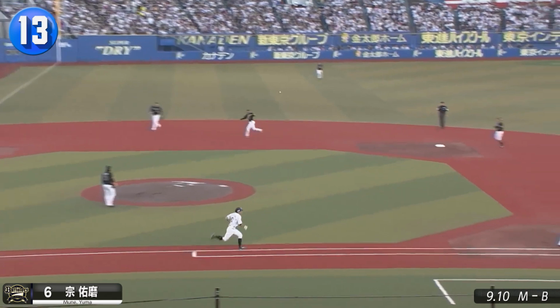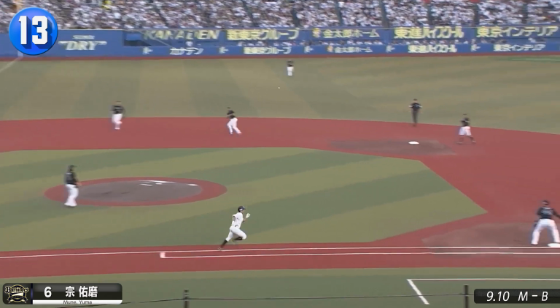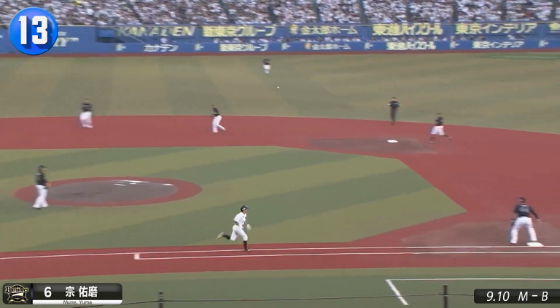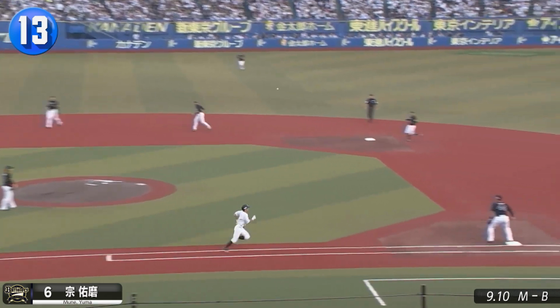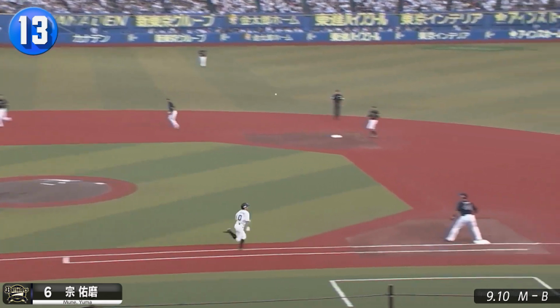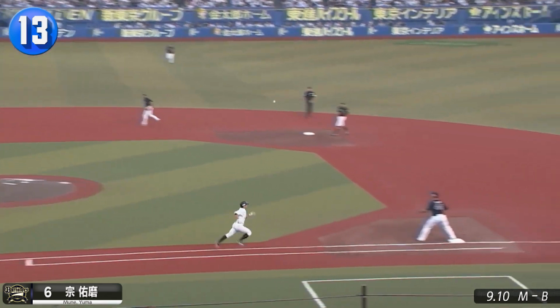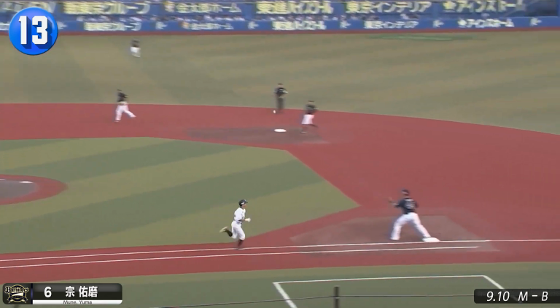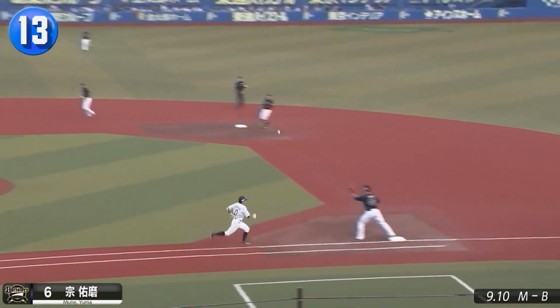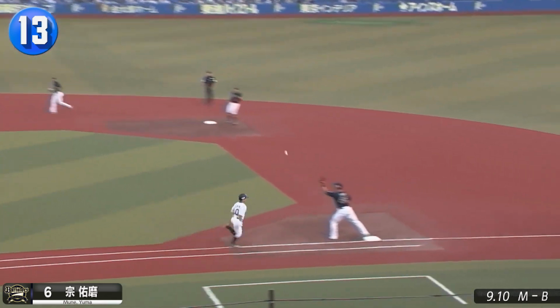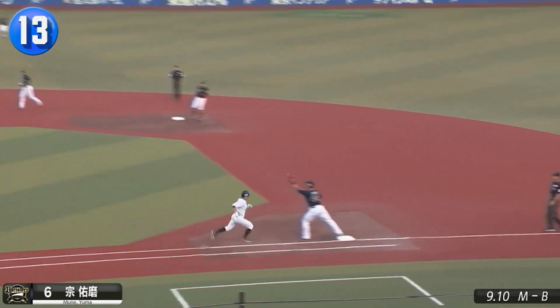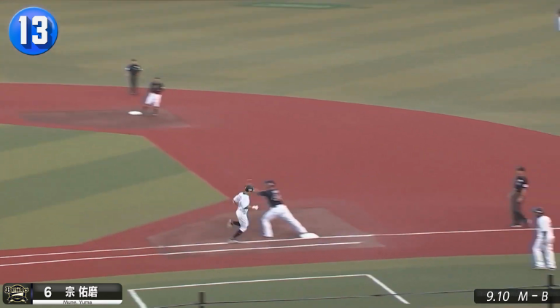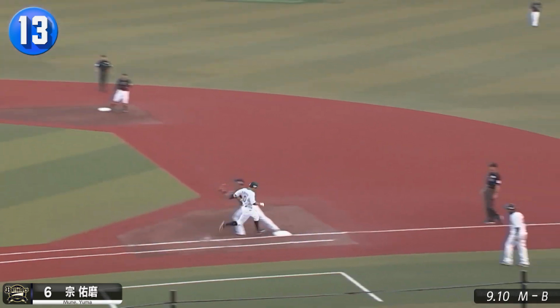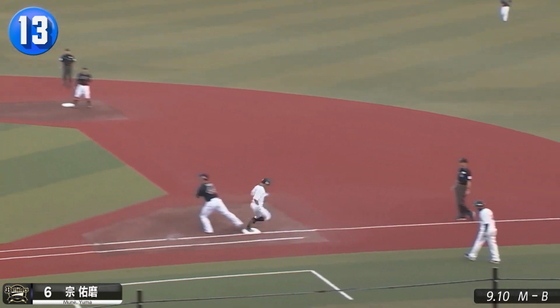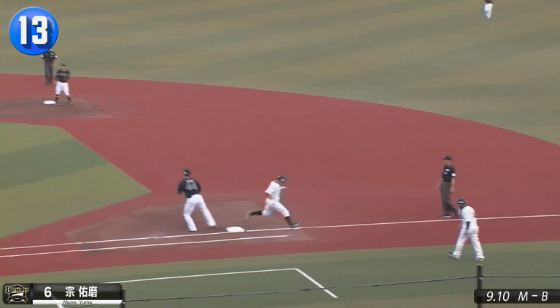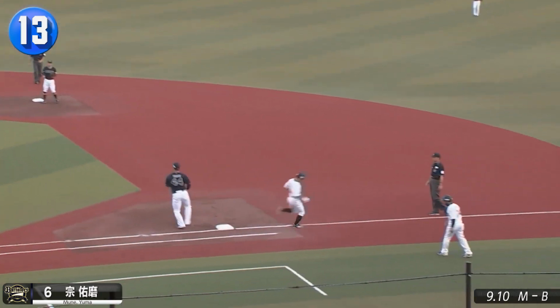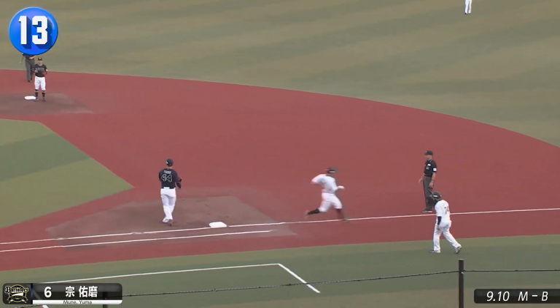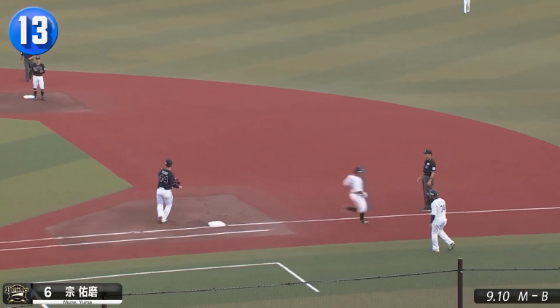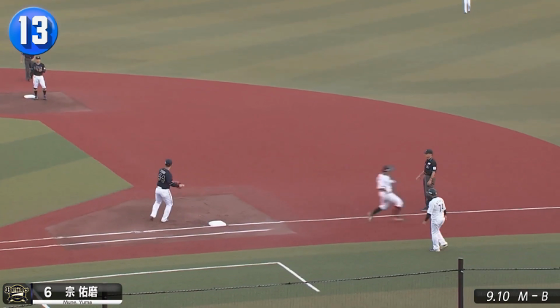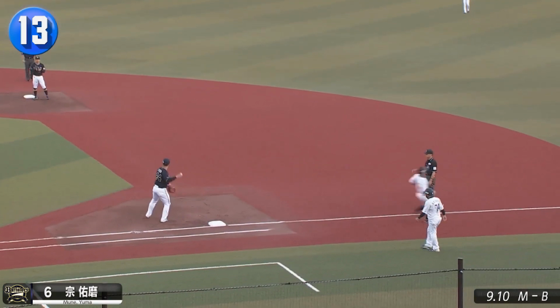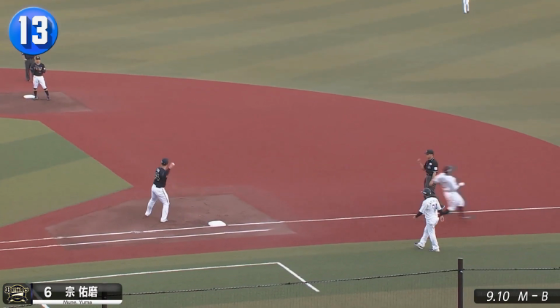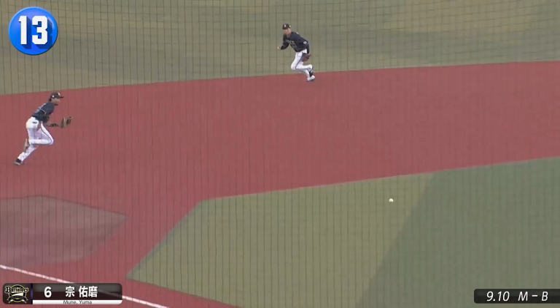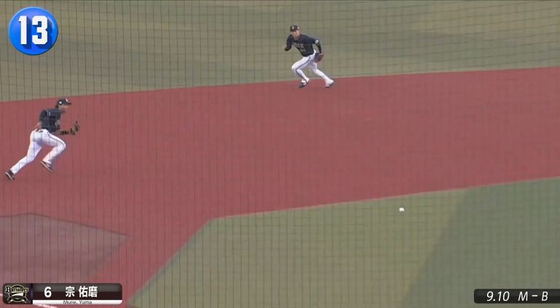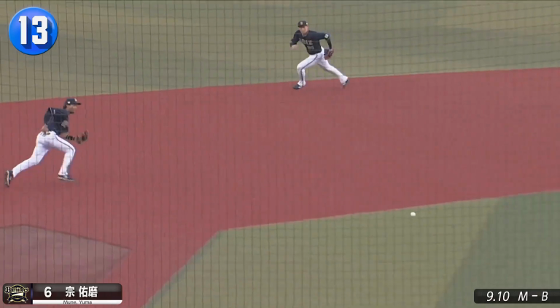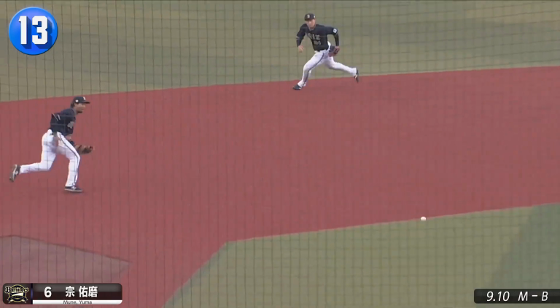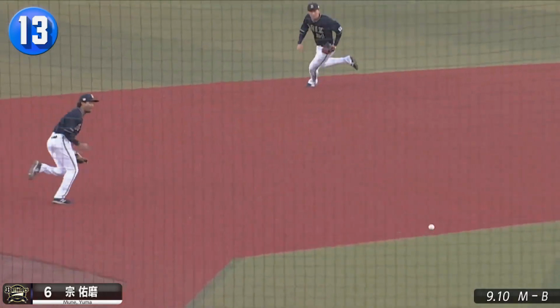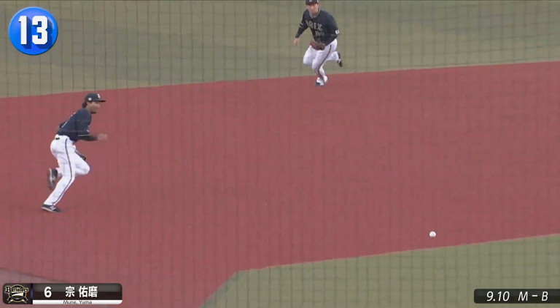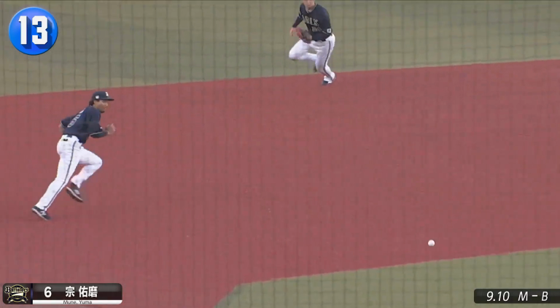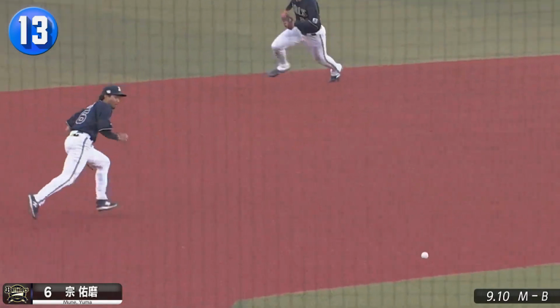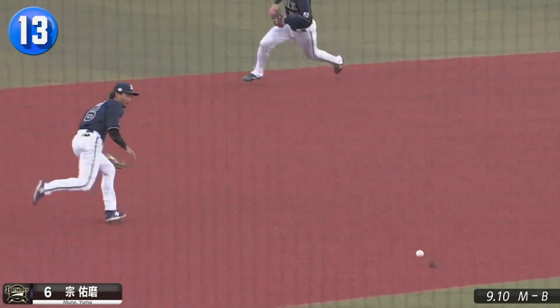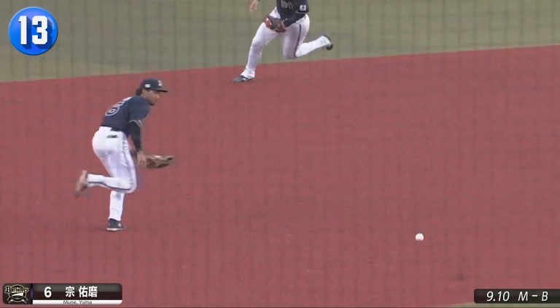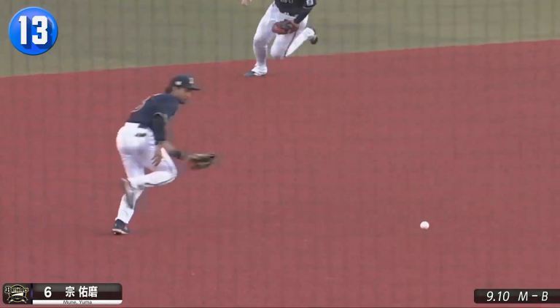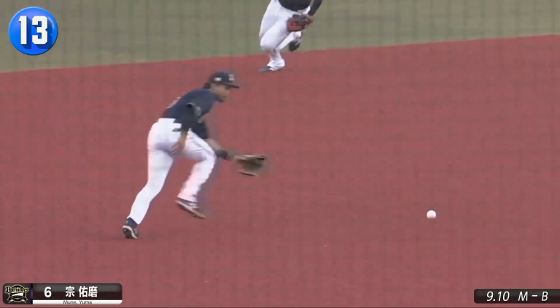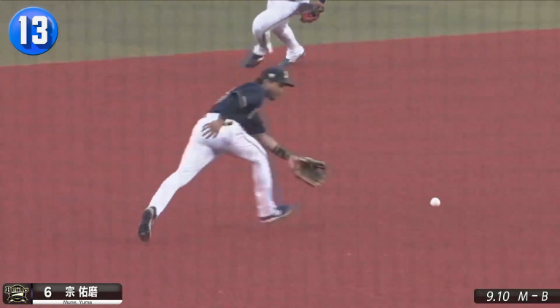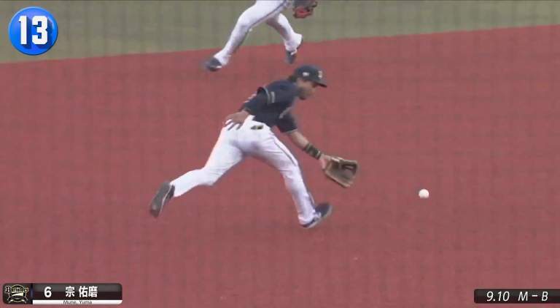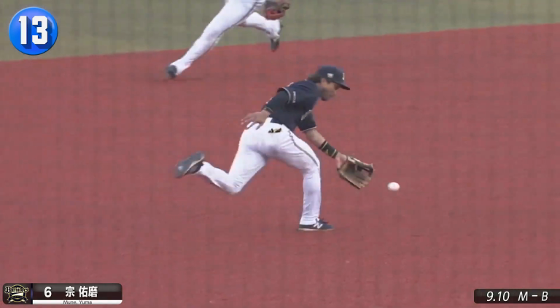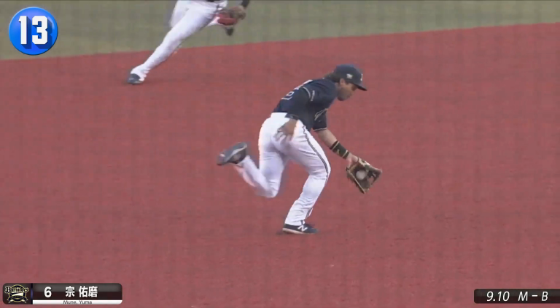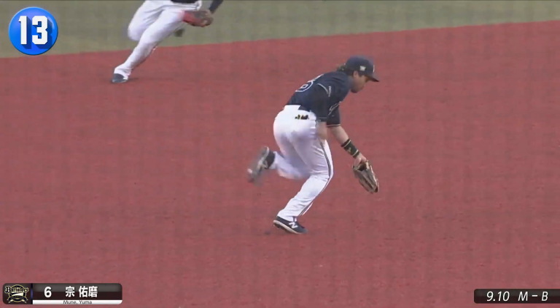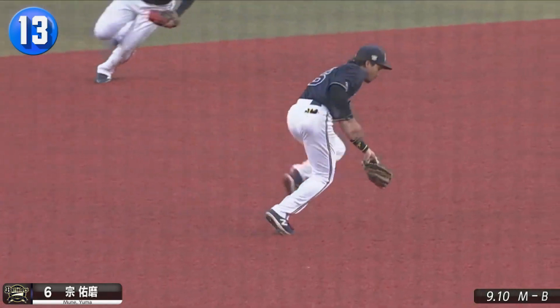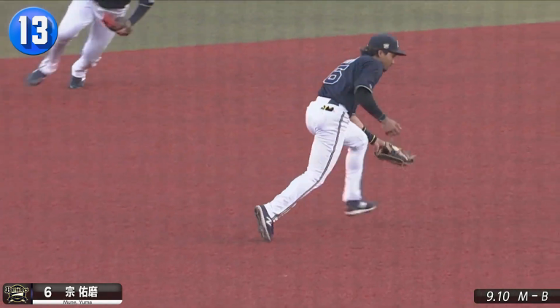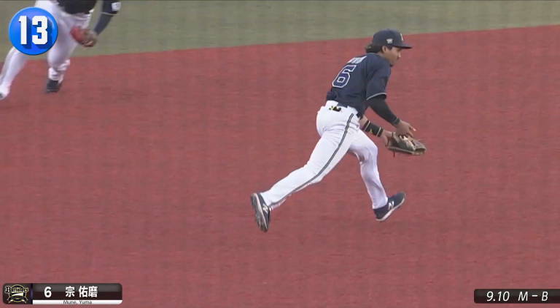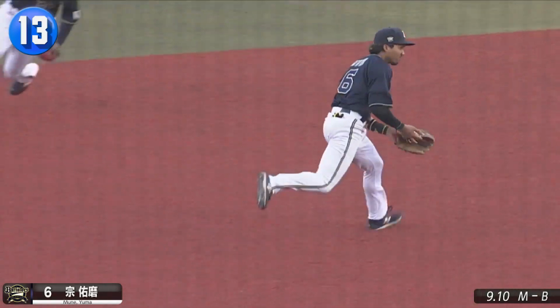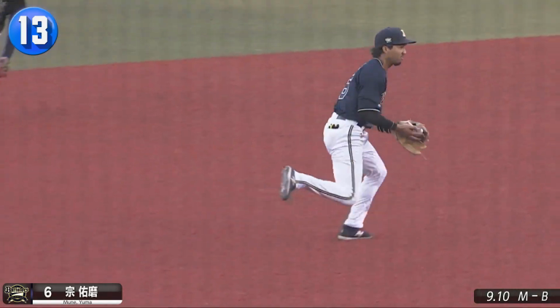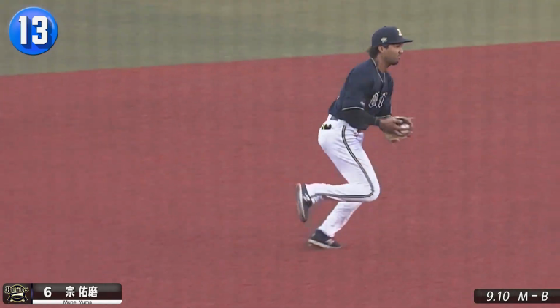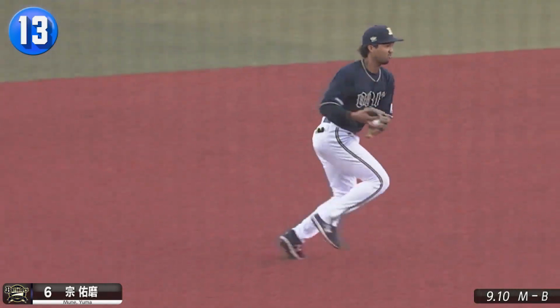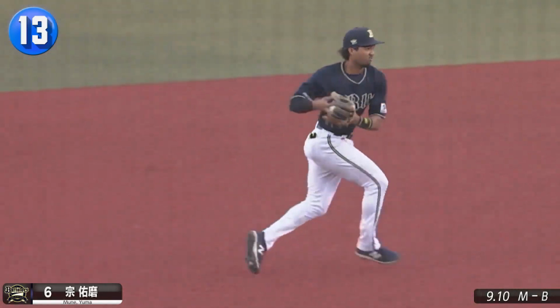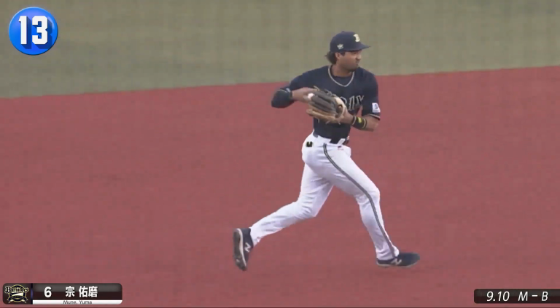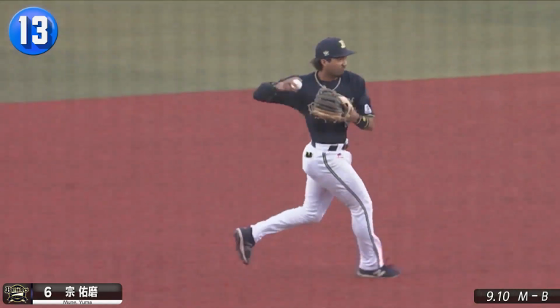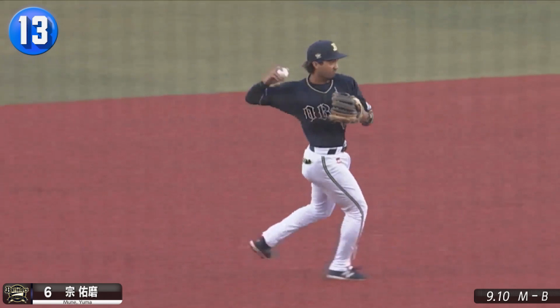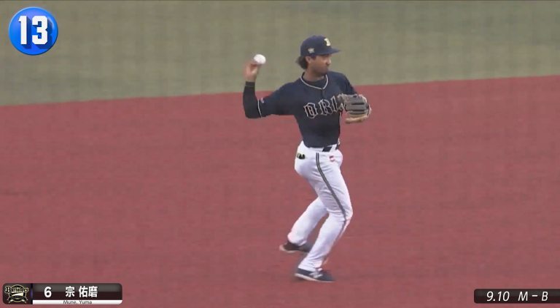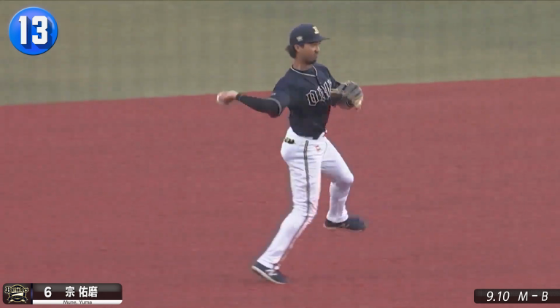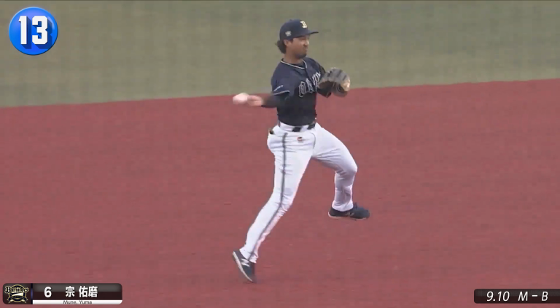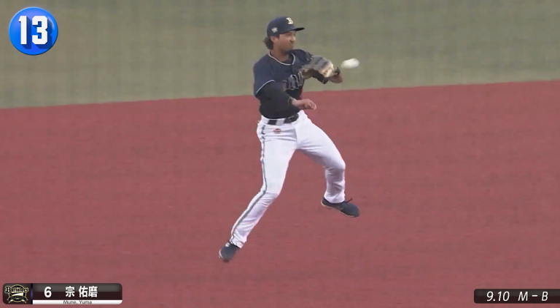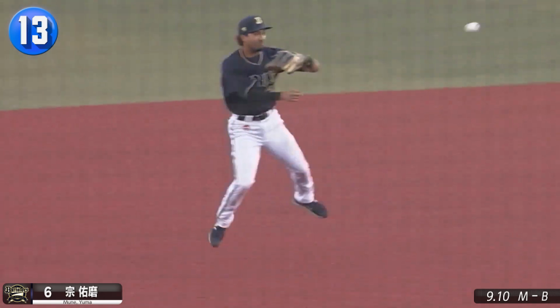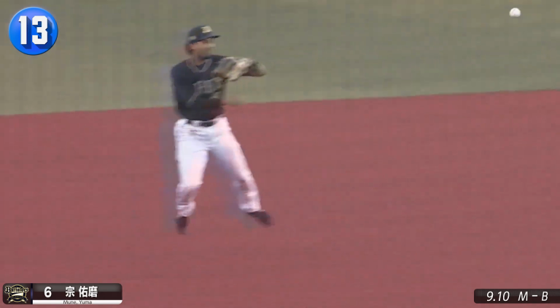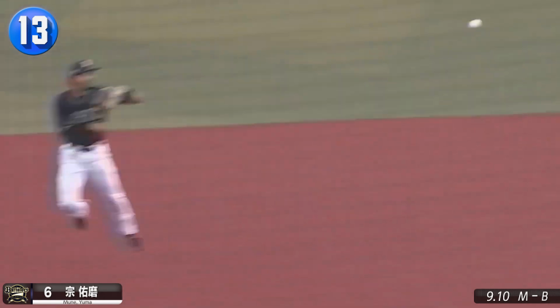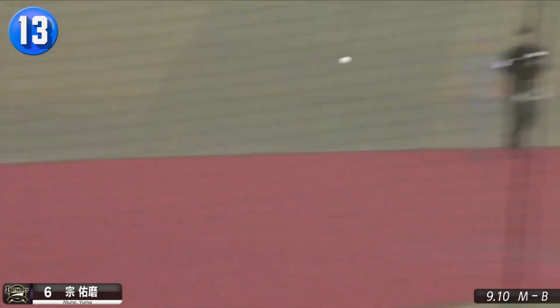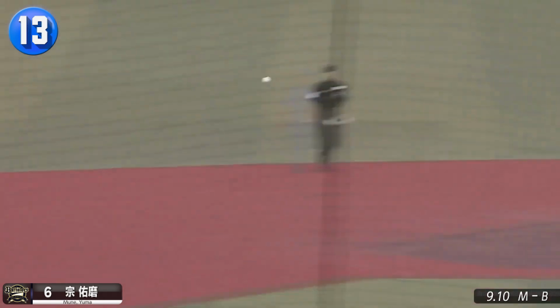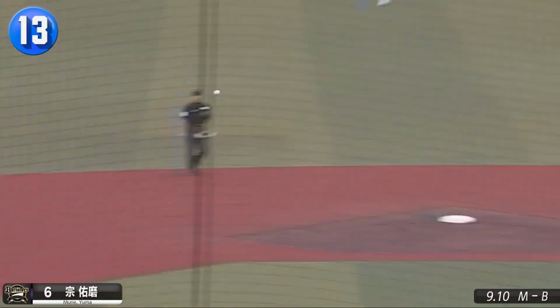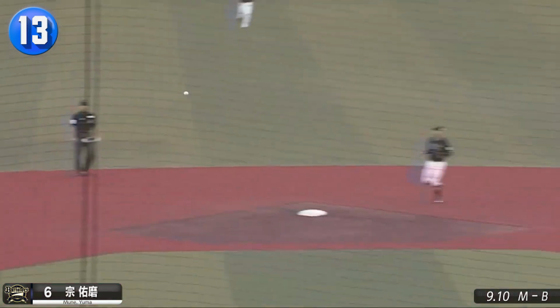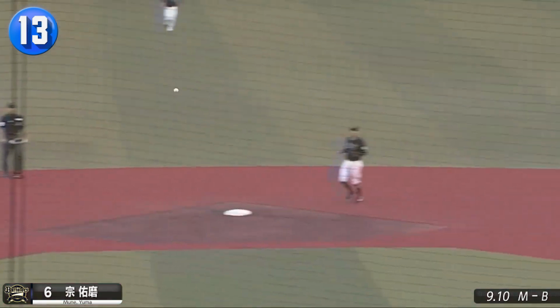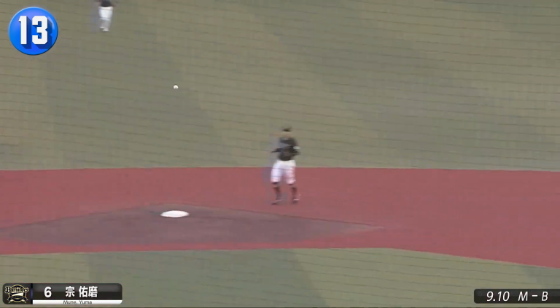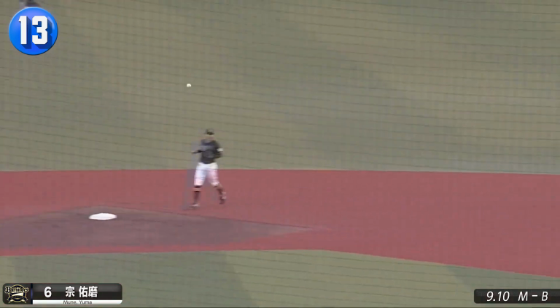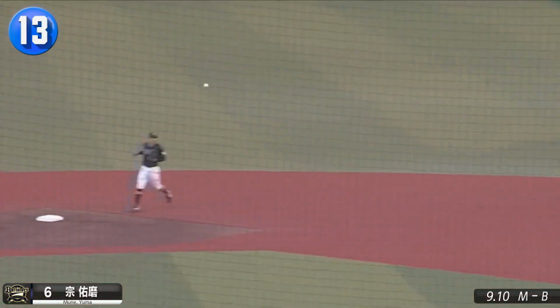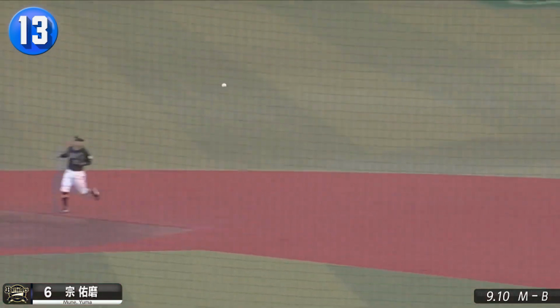Did Buffaloes third baseman Yuma Mune just side-arm this in mid-air? Well, I'll be.